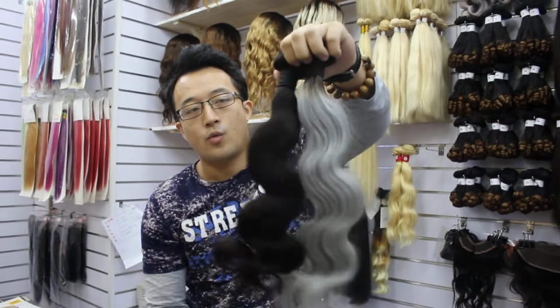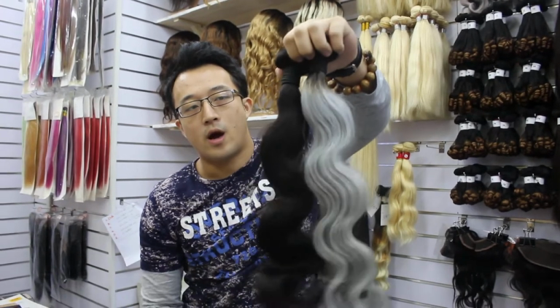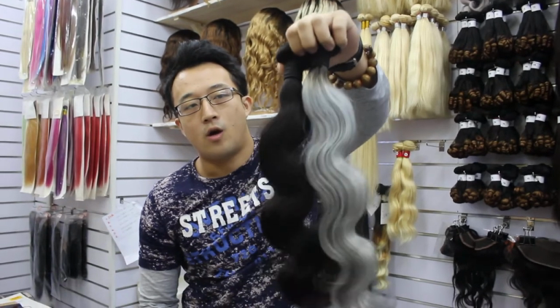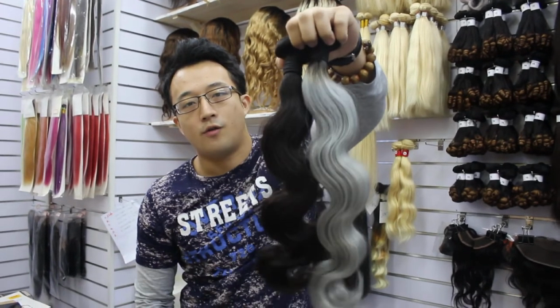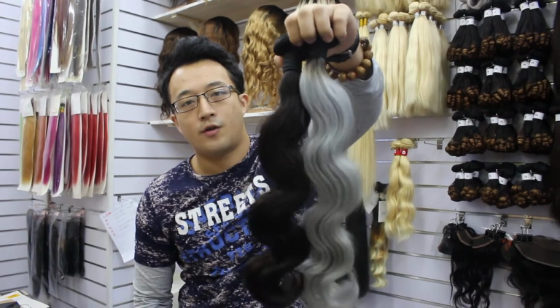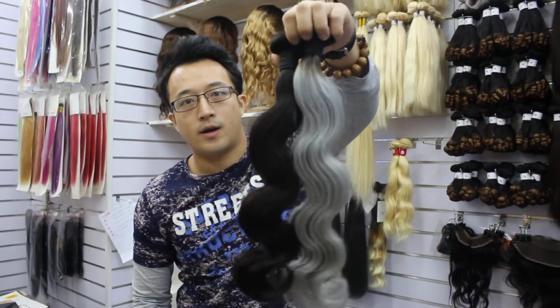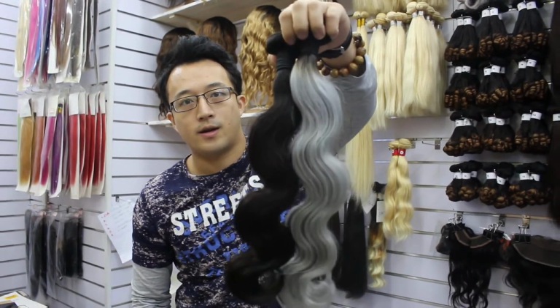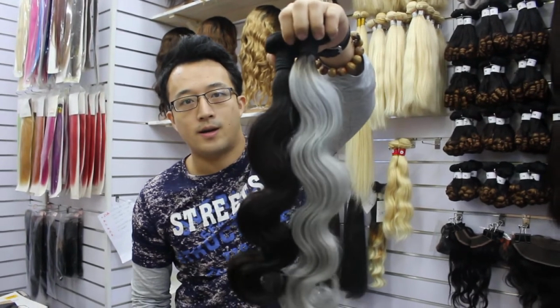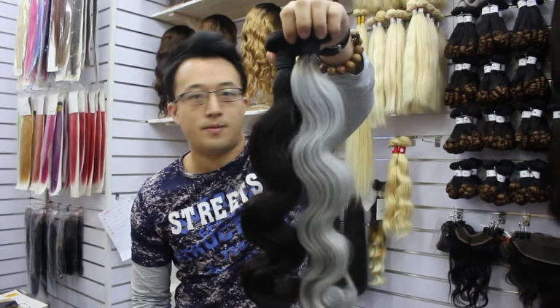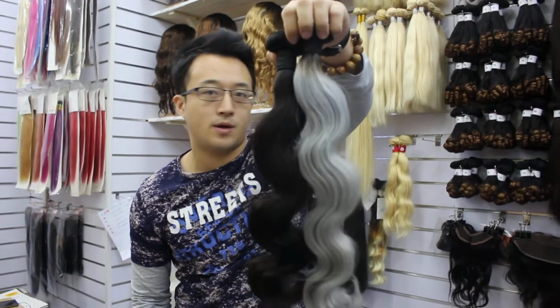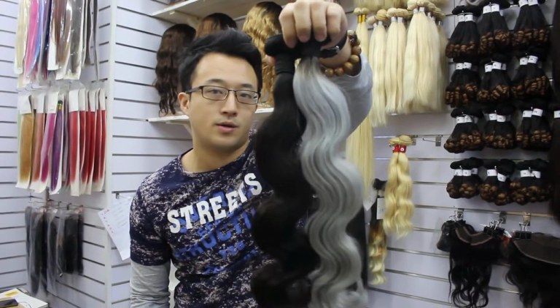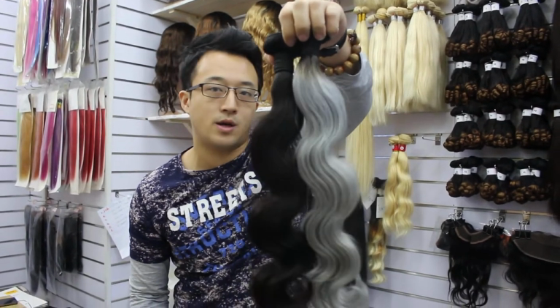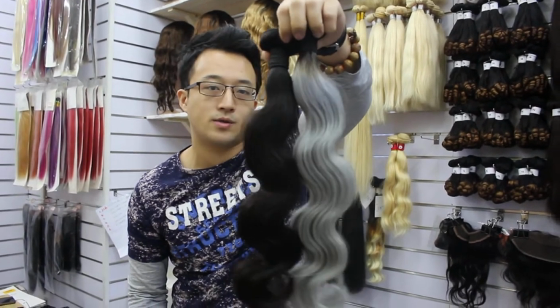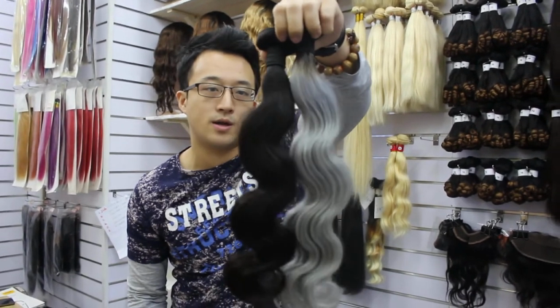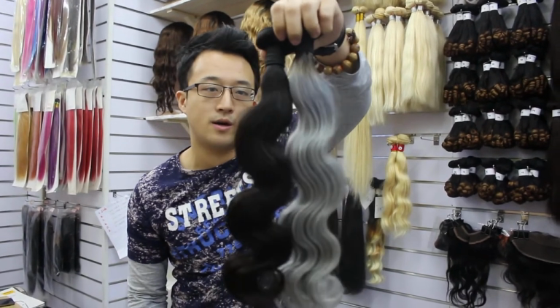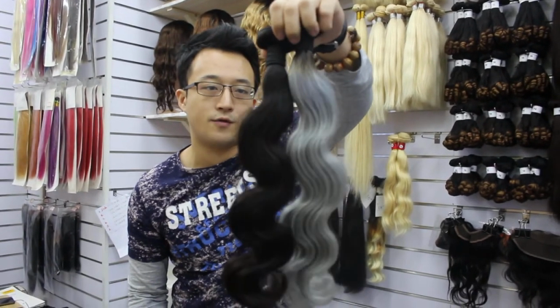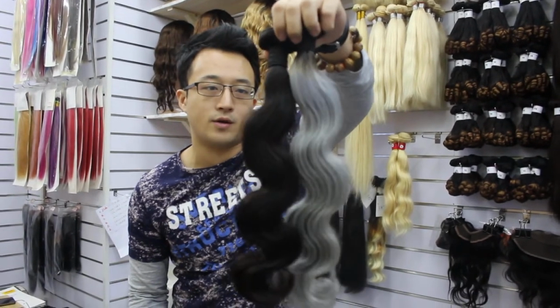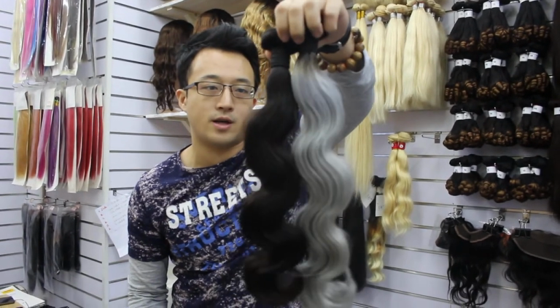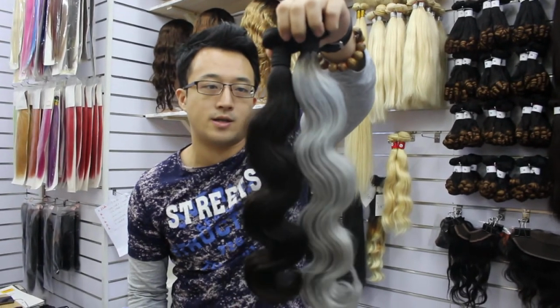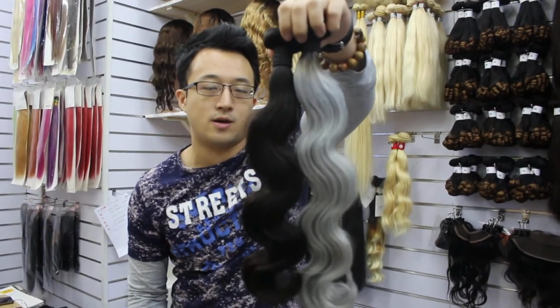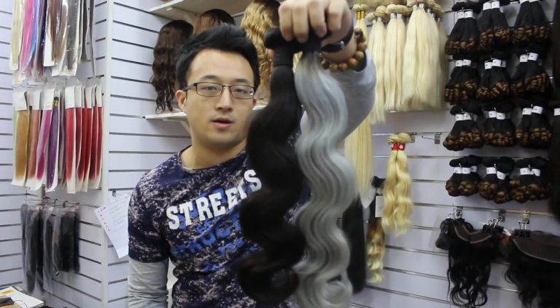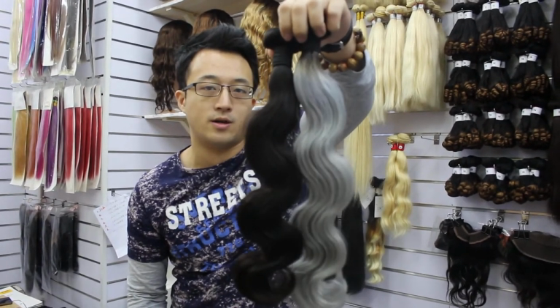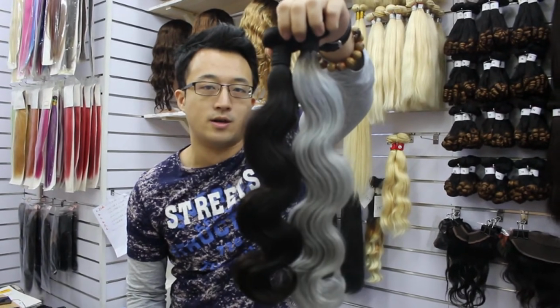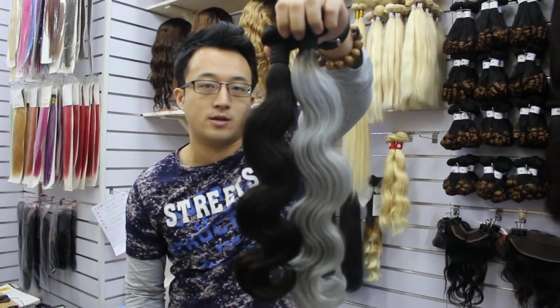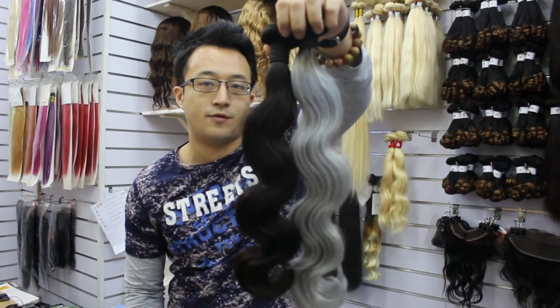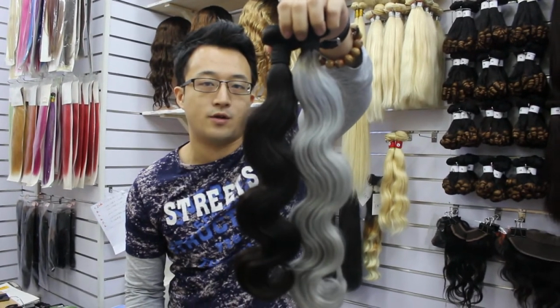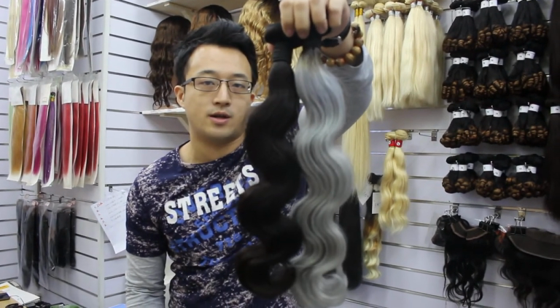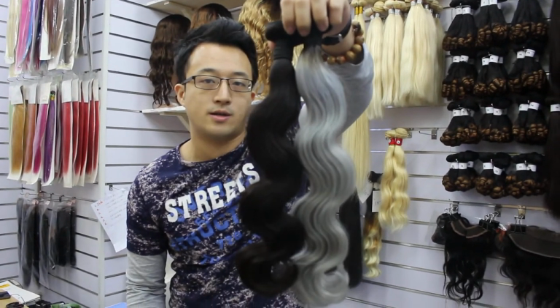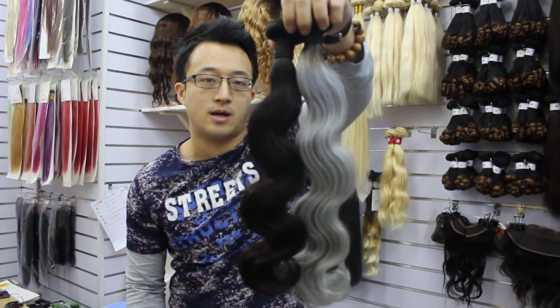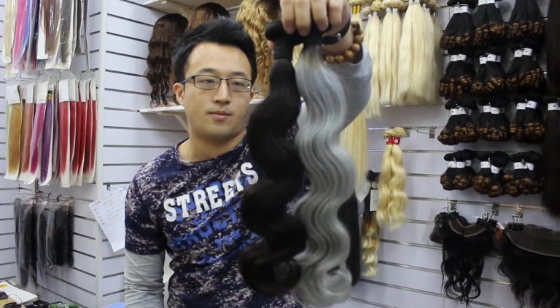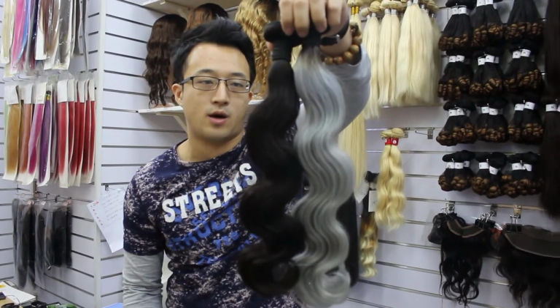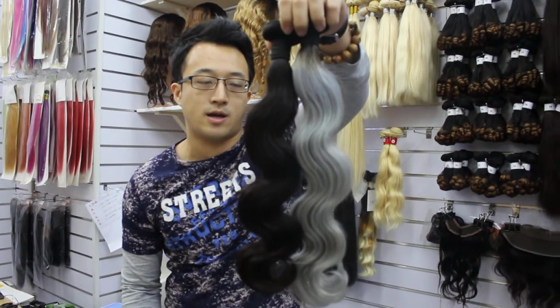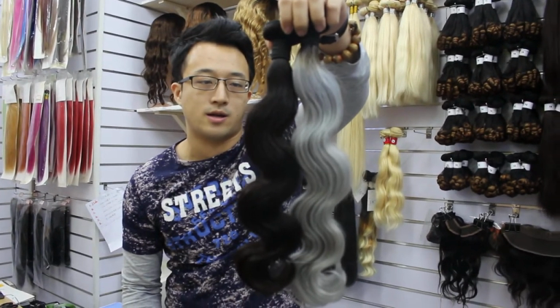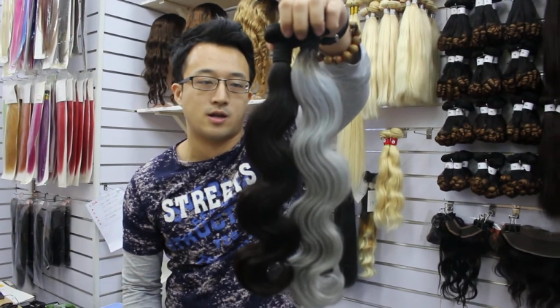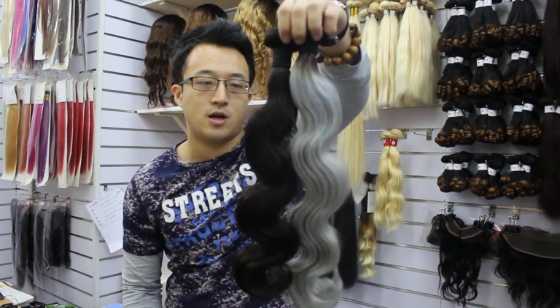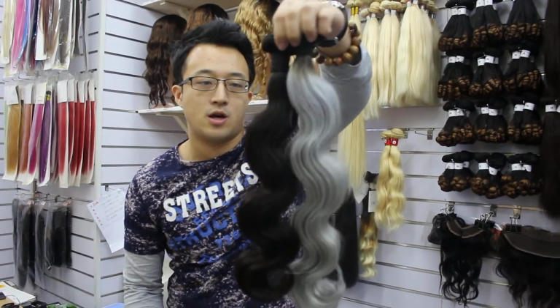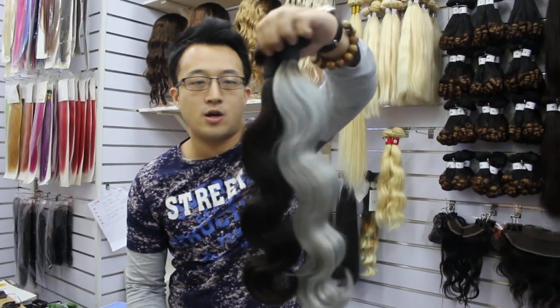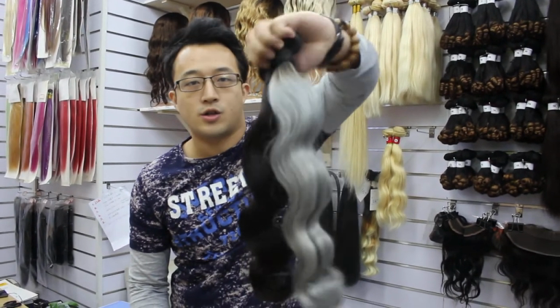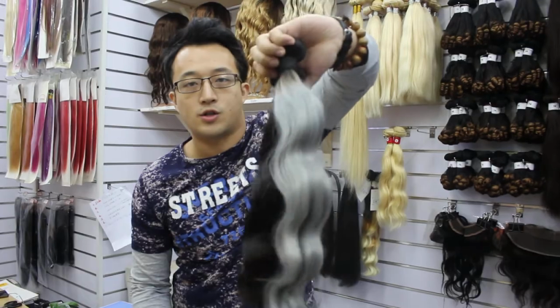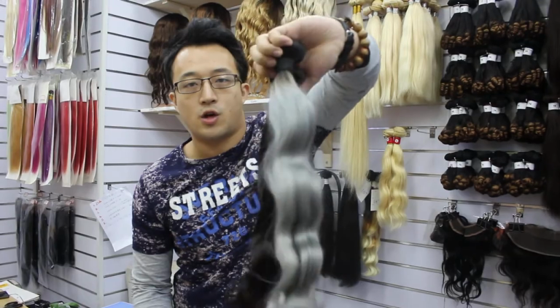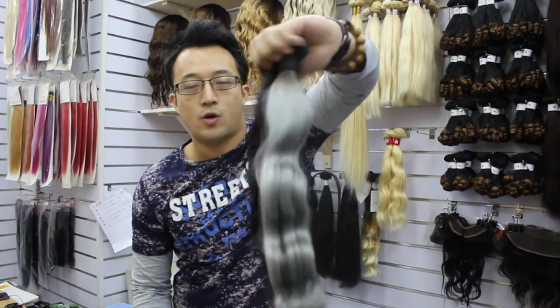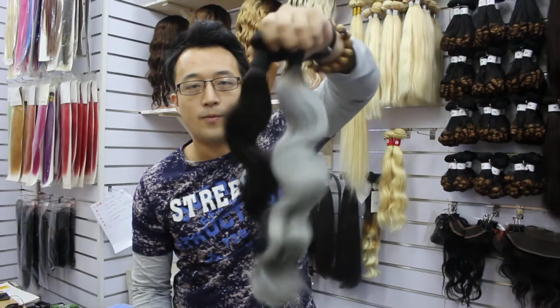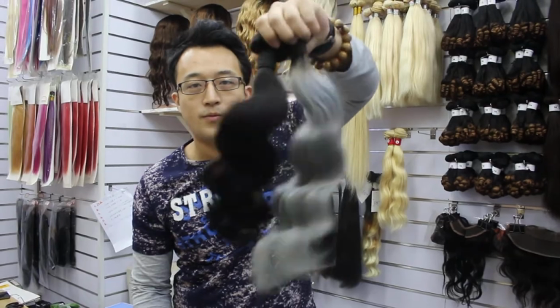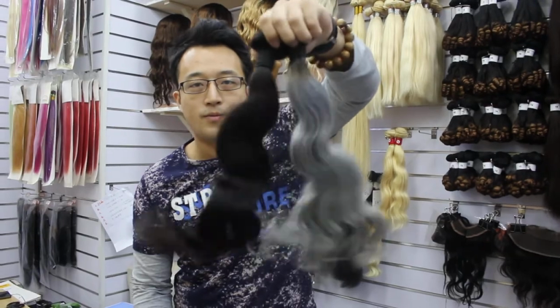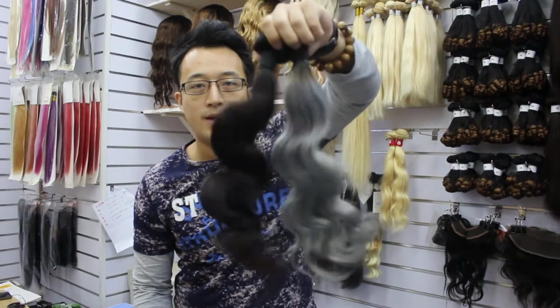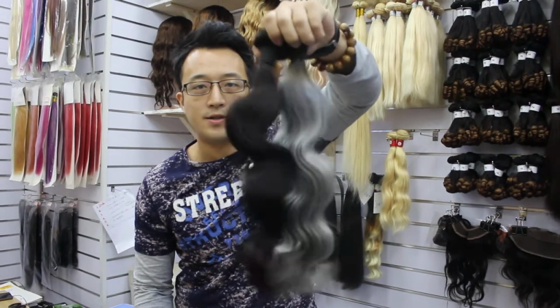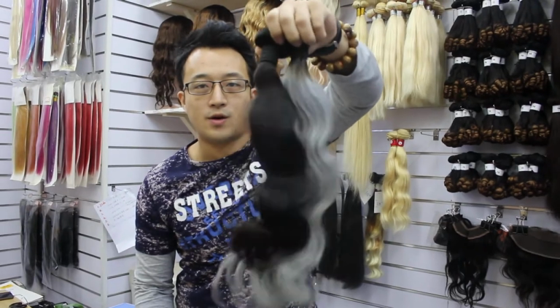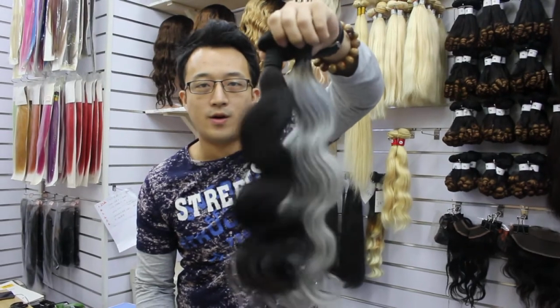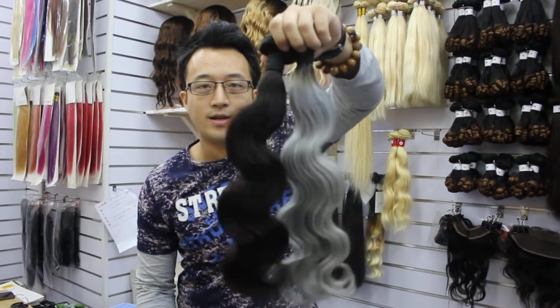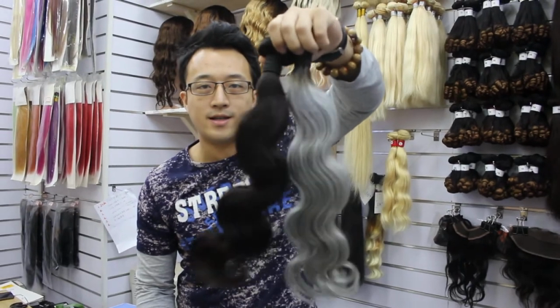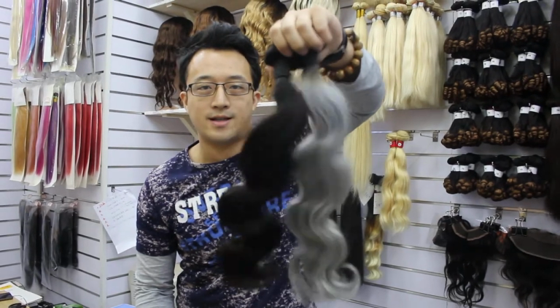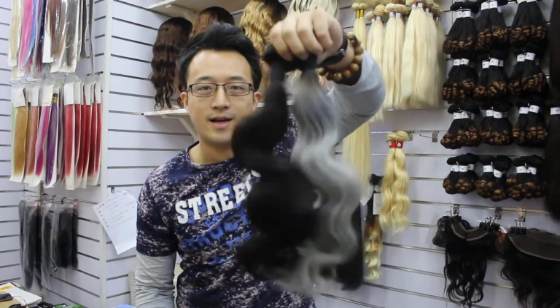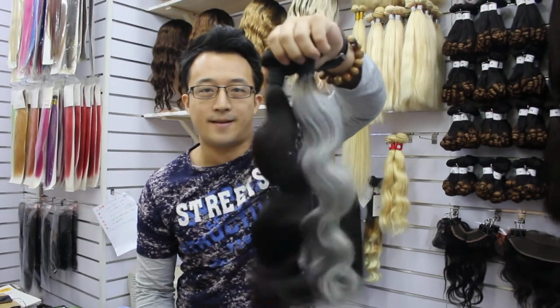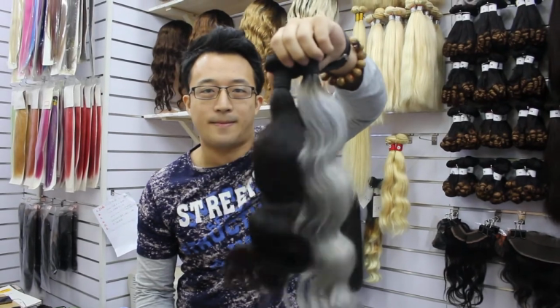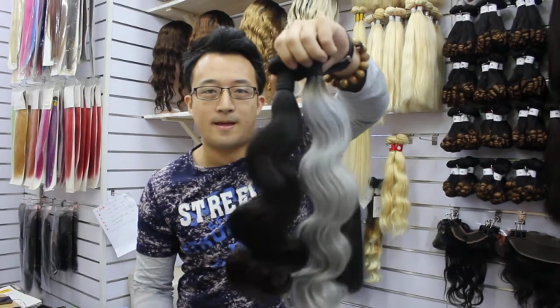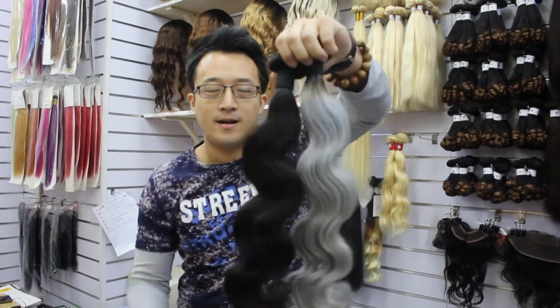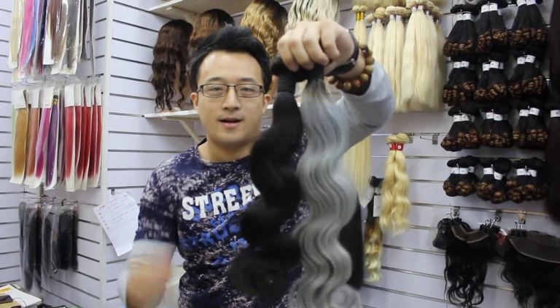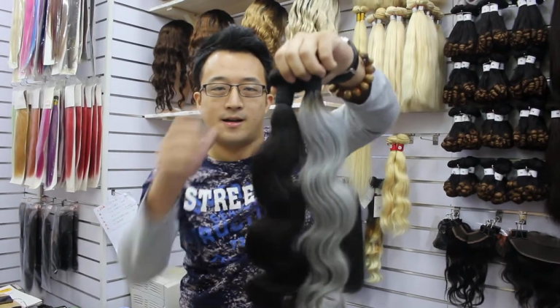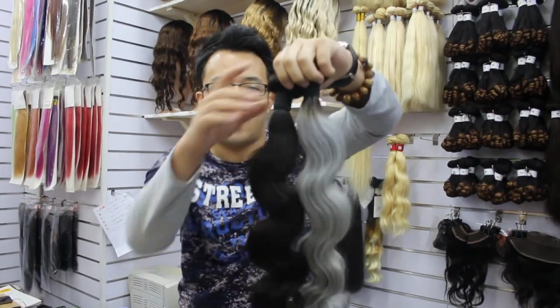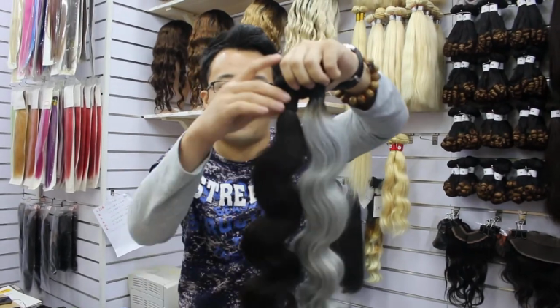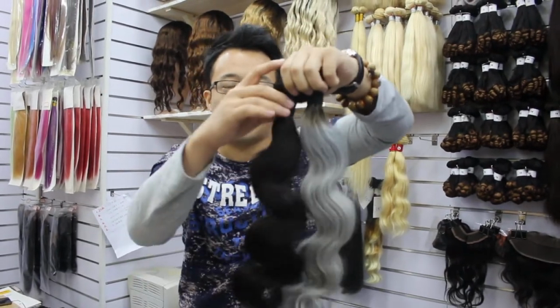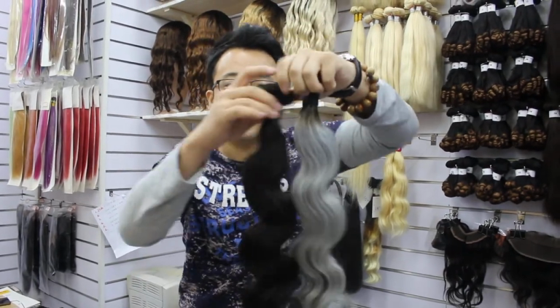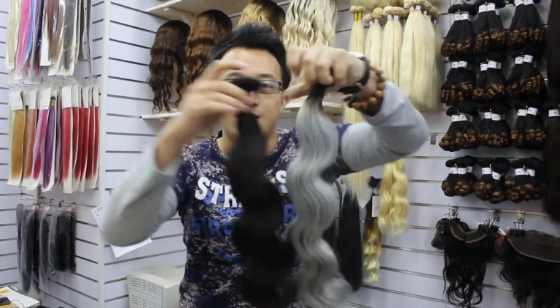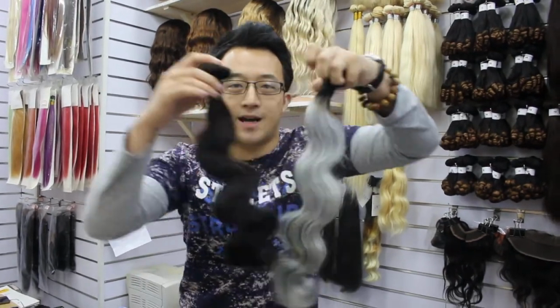We are offering bottle deals now for this product, so place your order today. Have a good day.